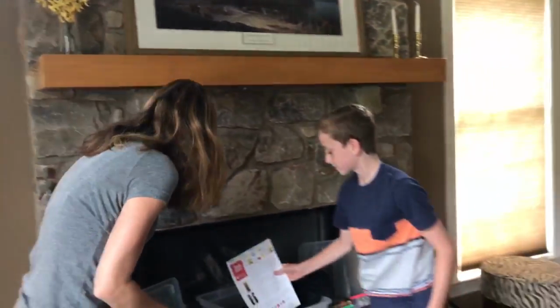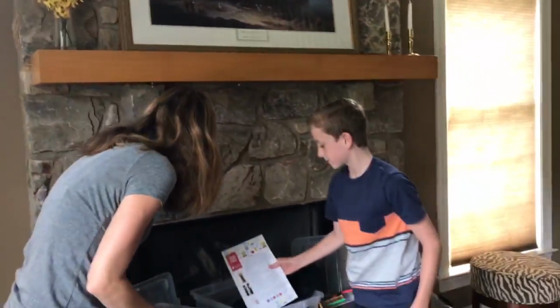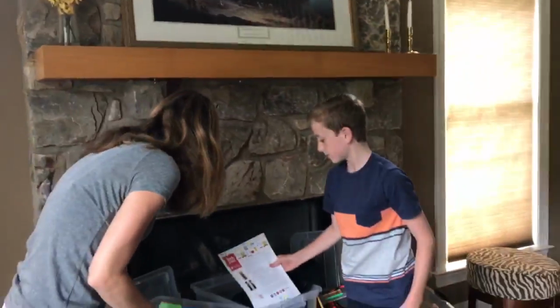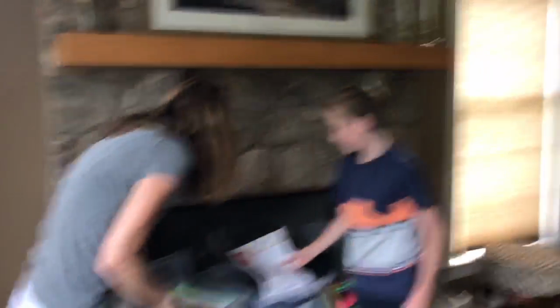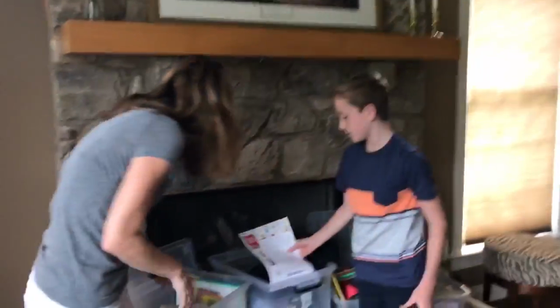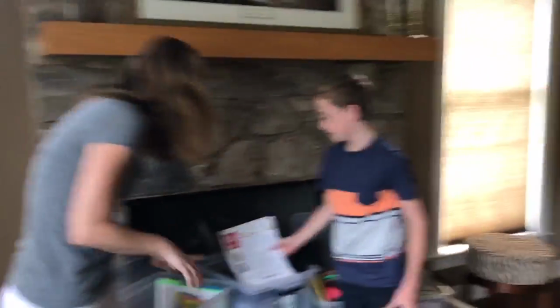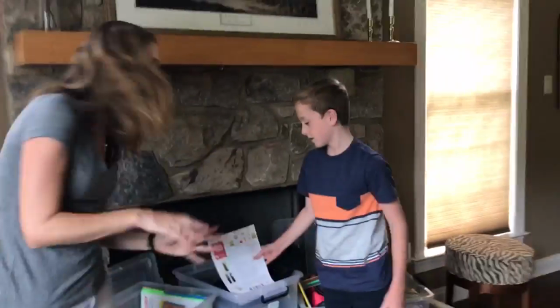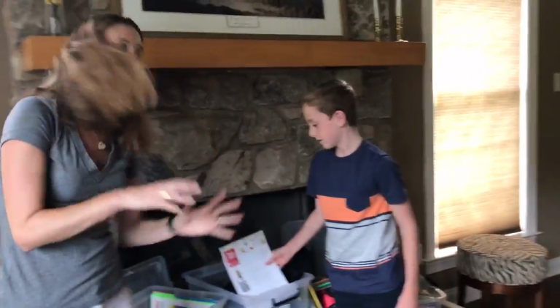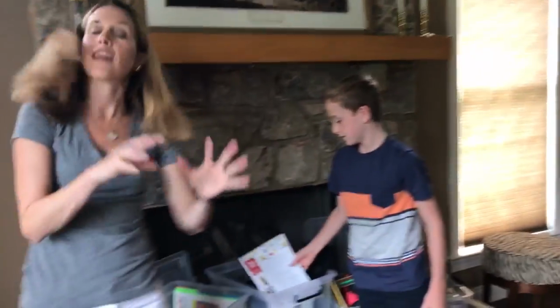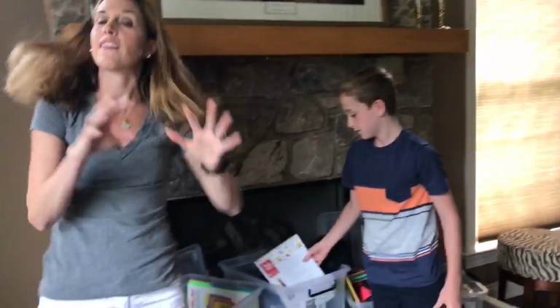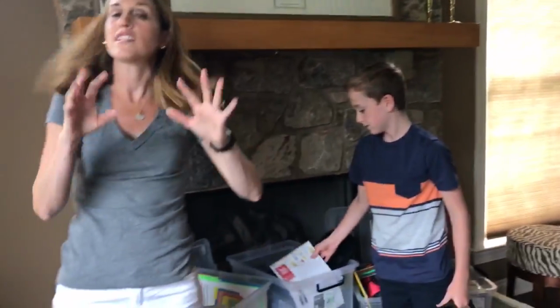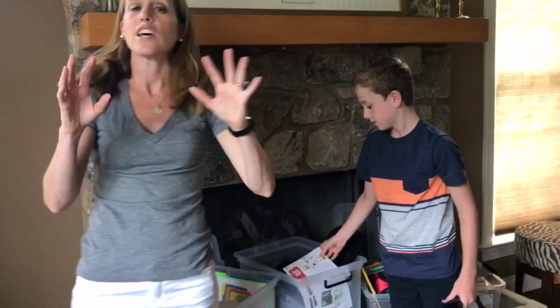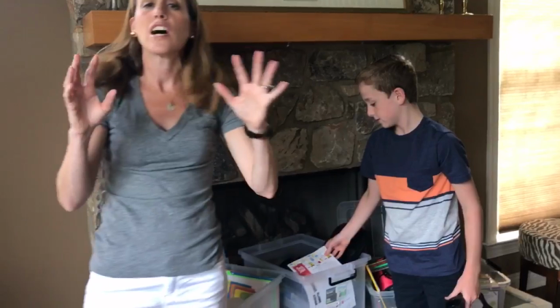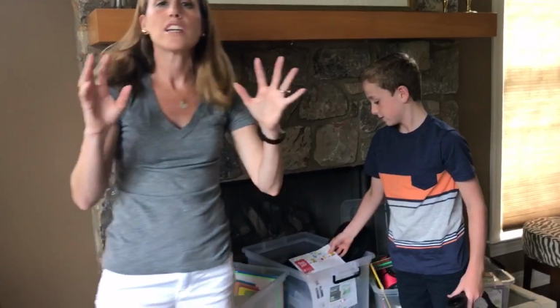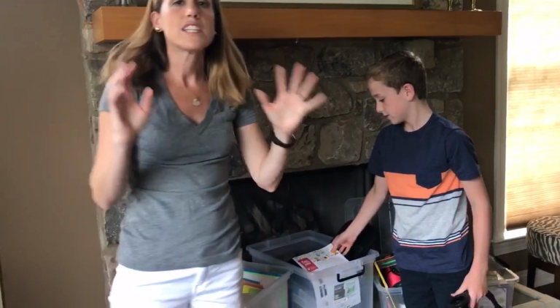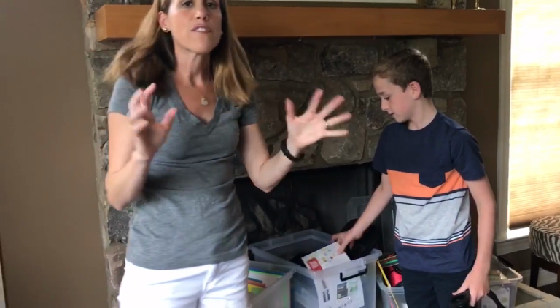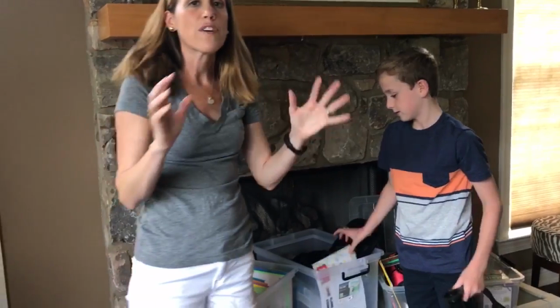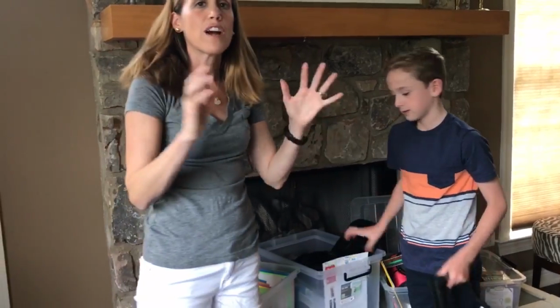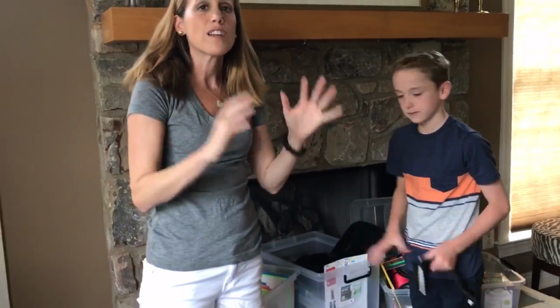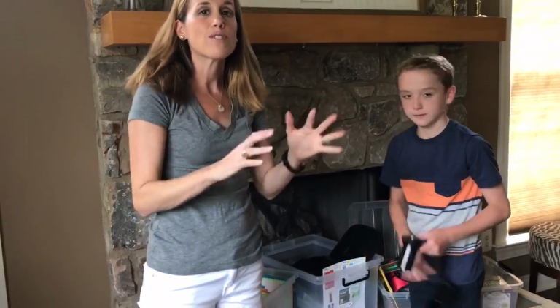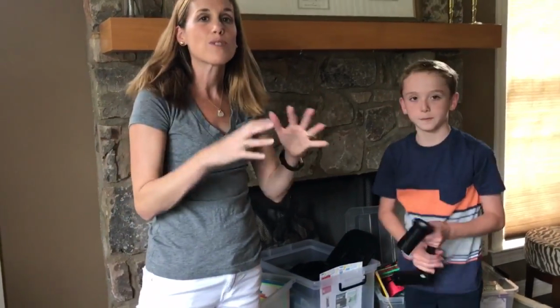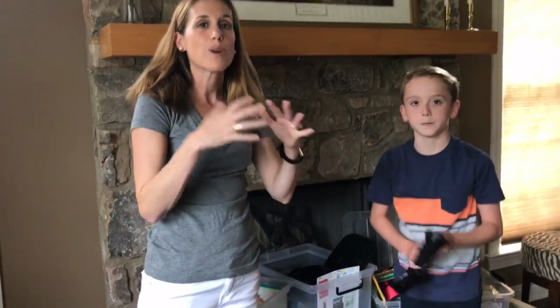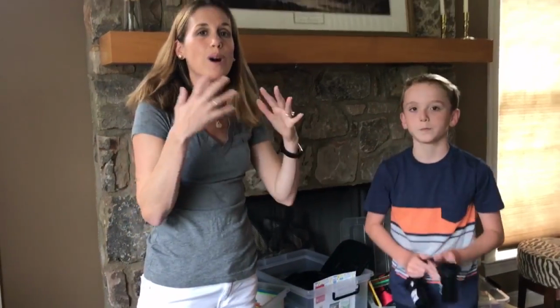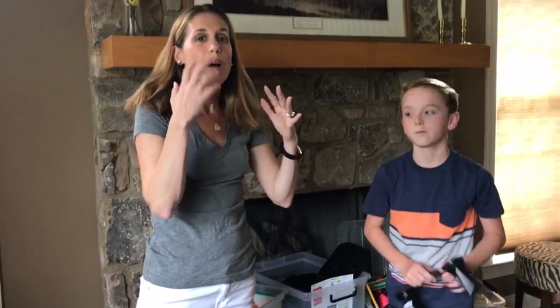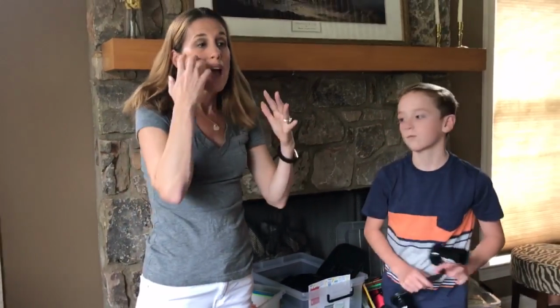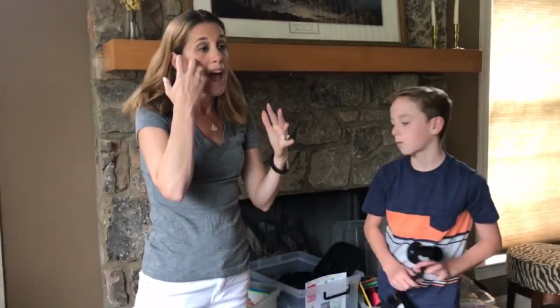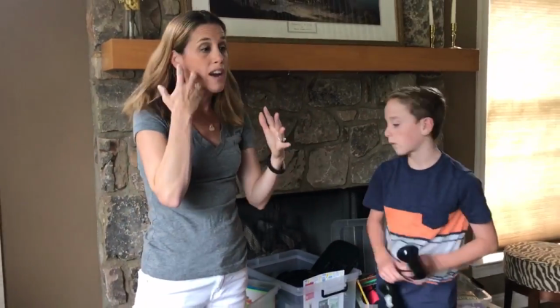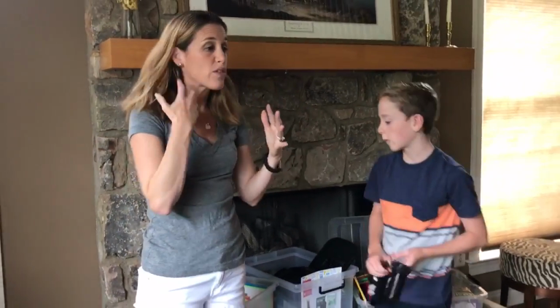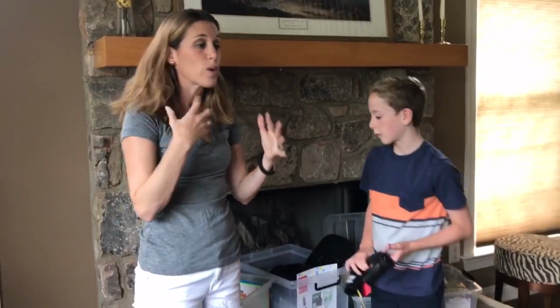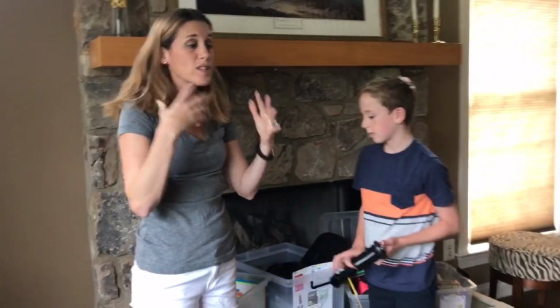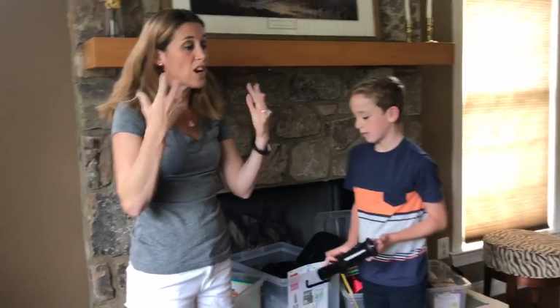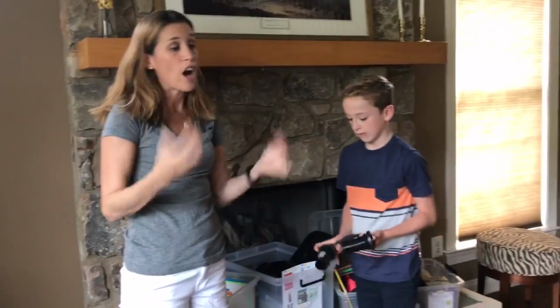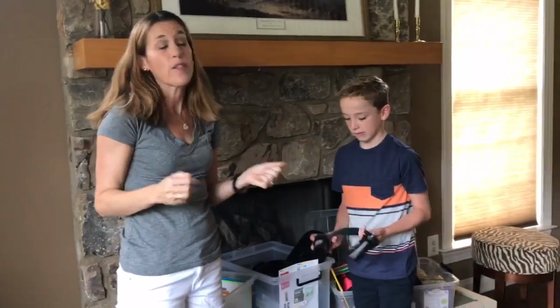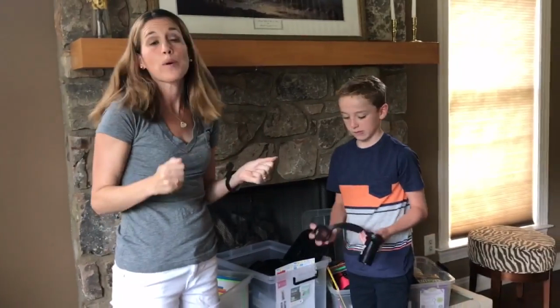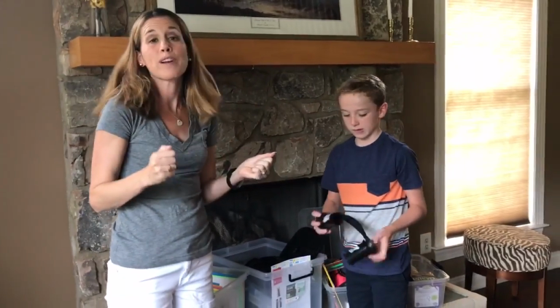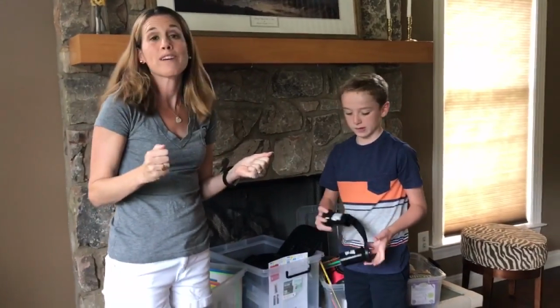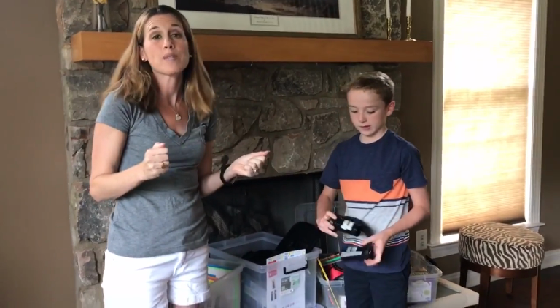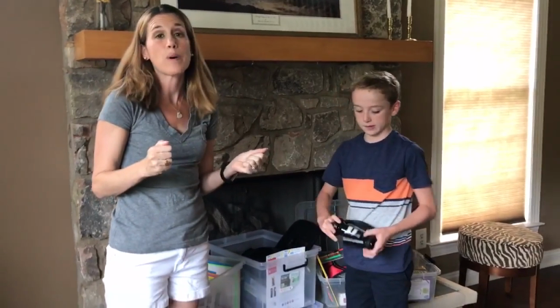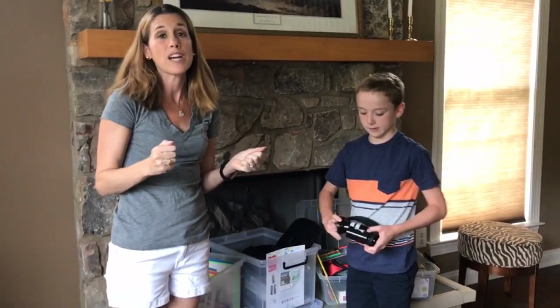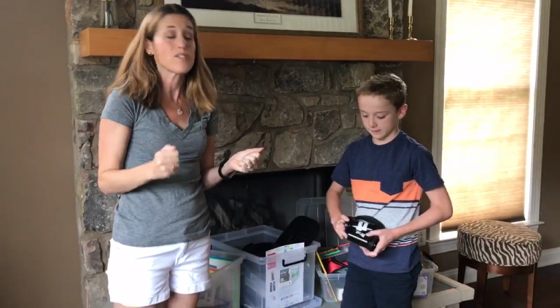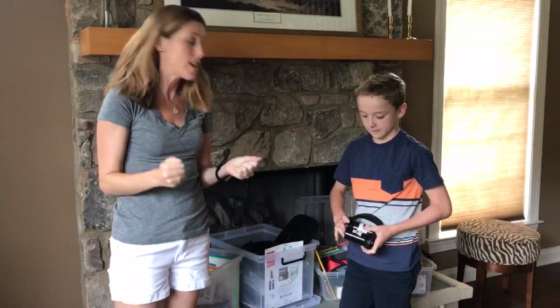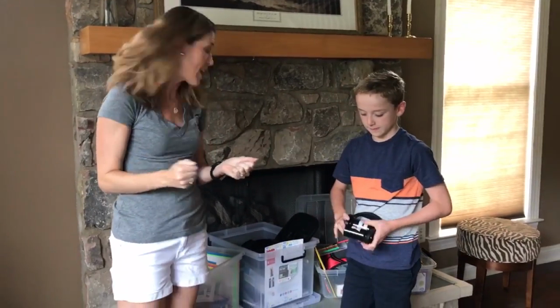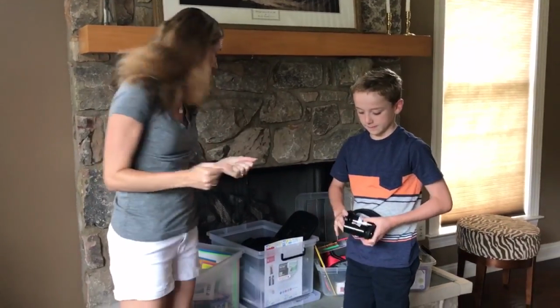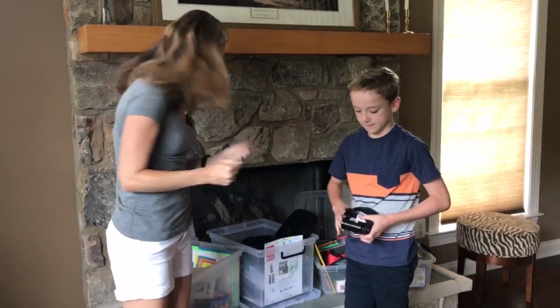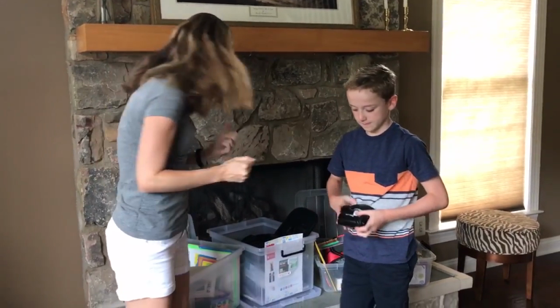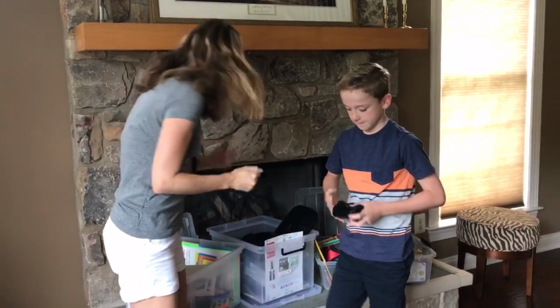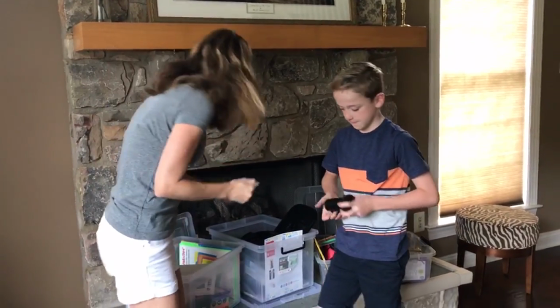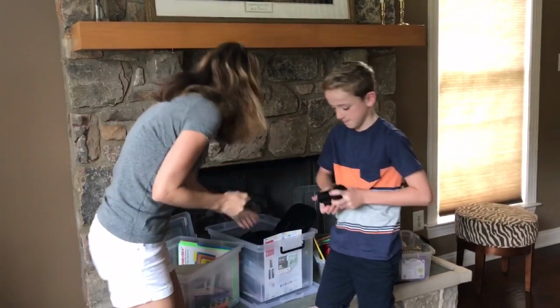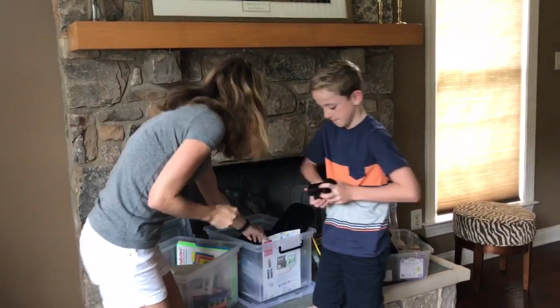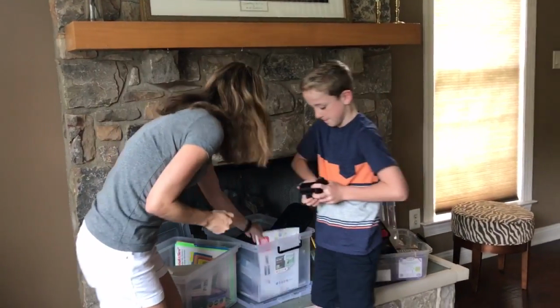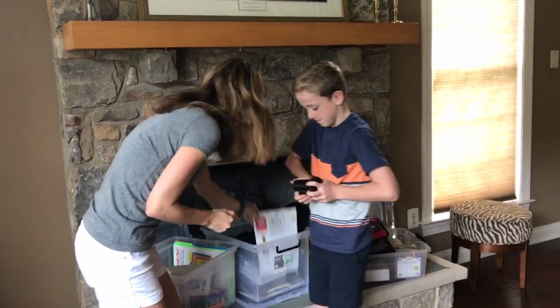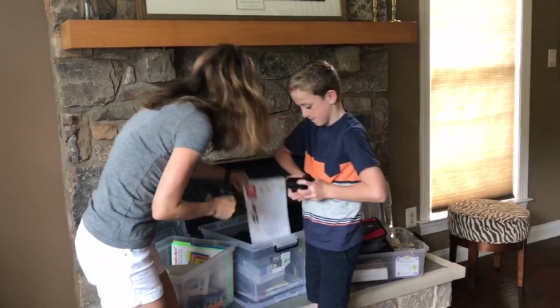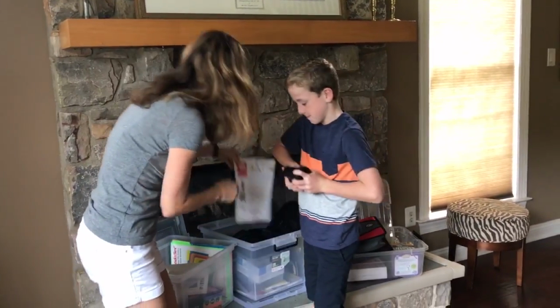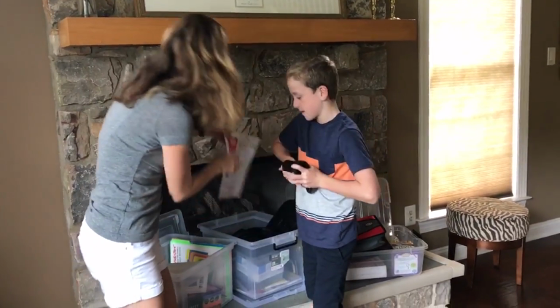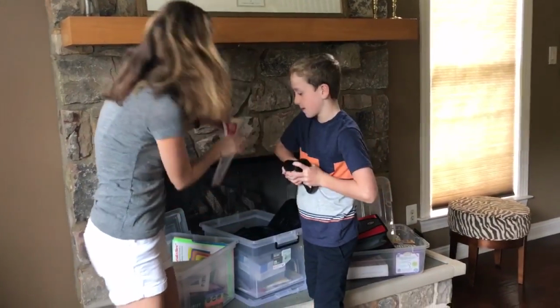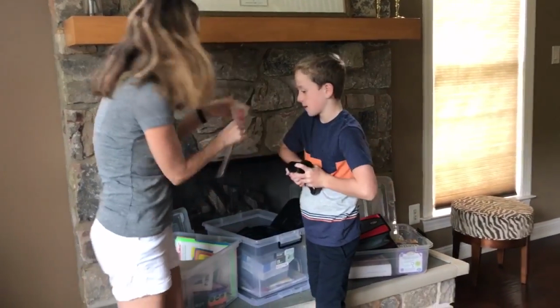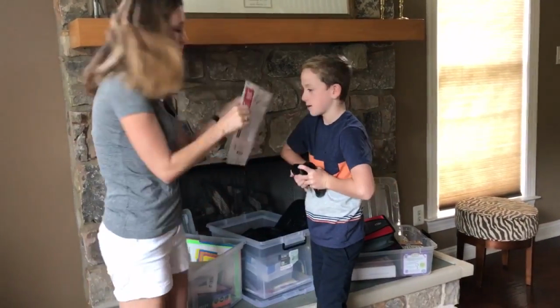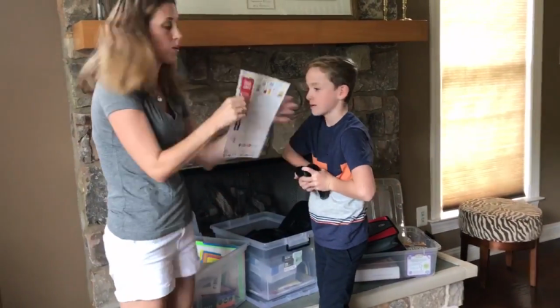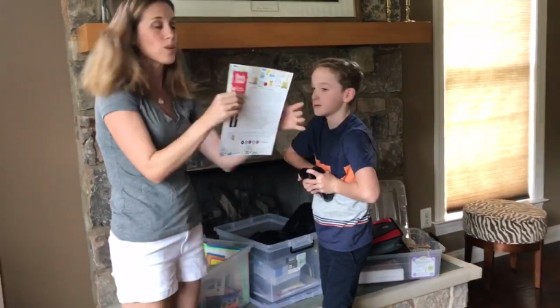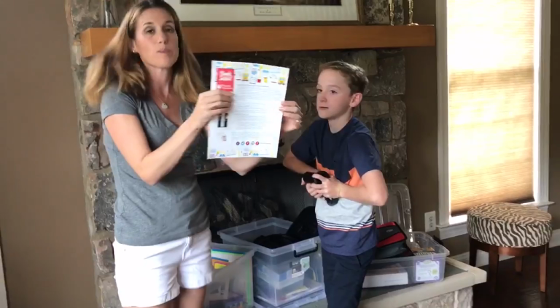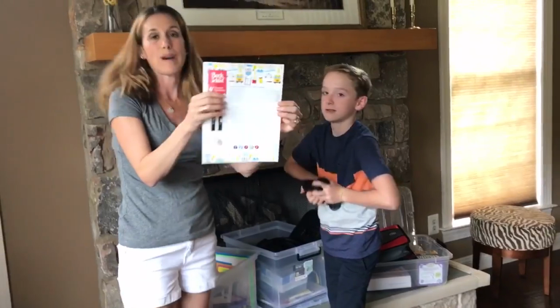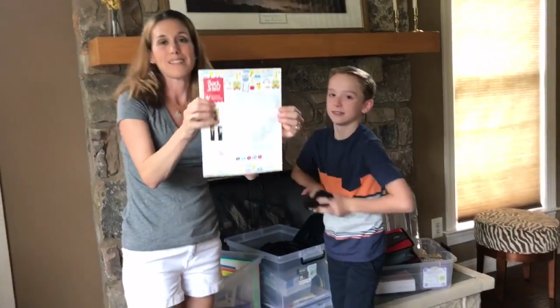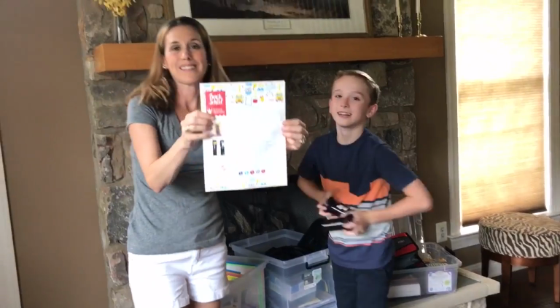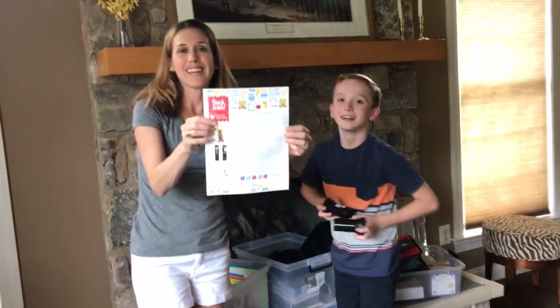Everything that's different, unusual, and of course all the ordinary supplies you need, you can get at School Specialty.